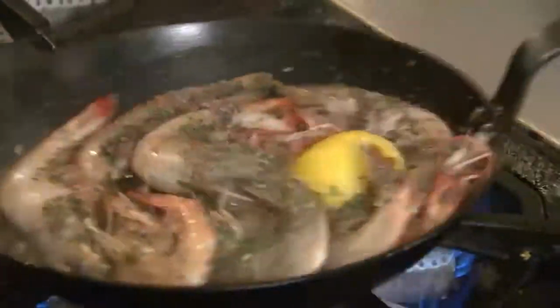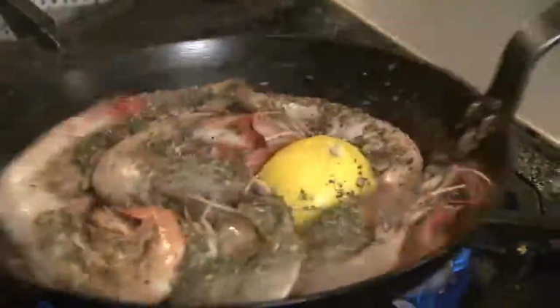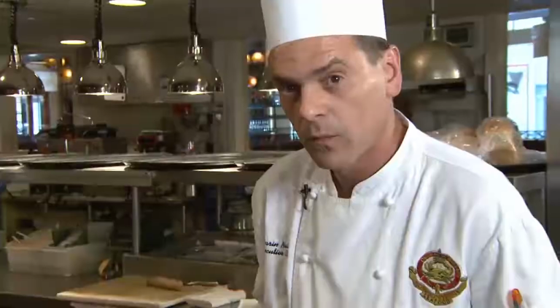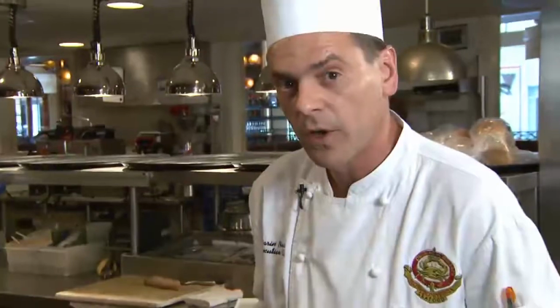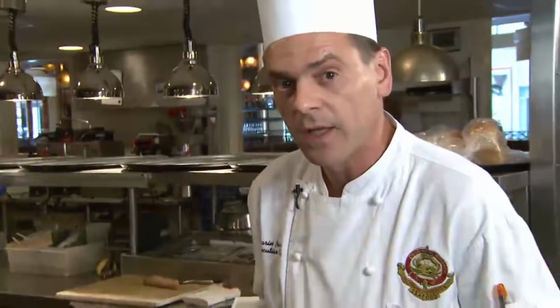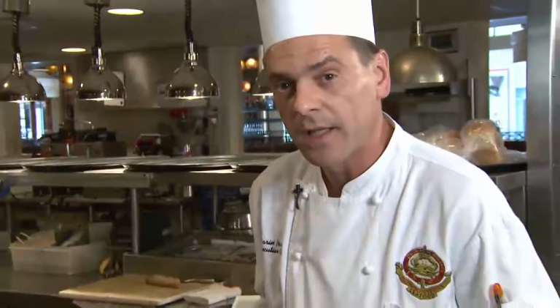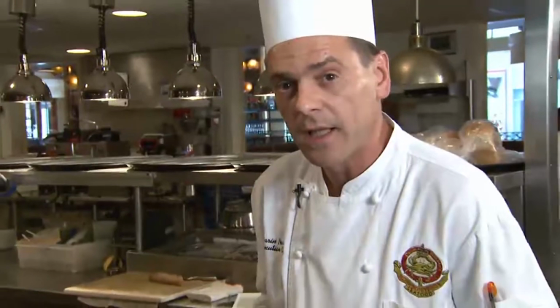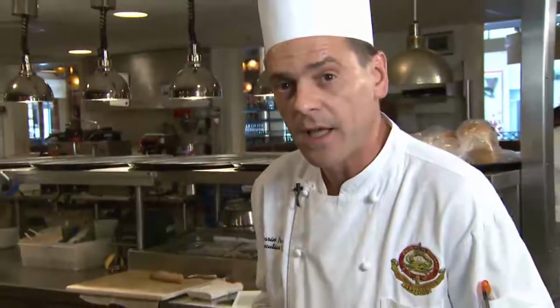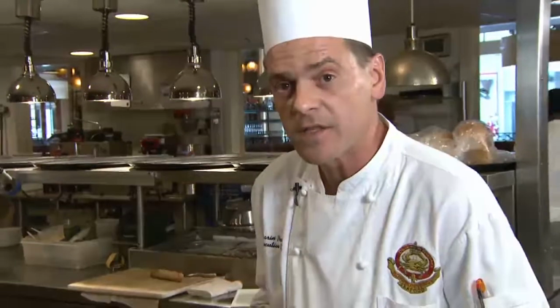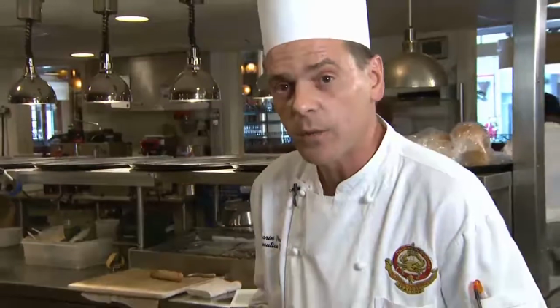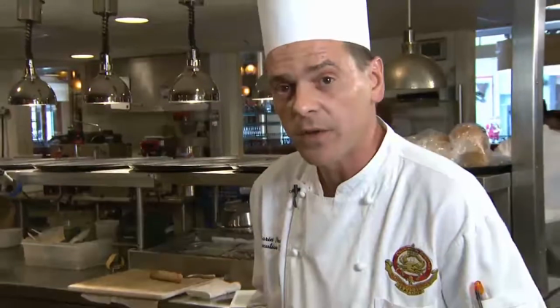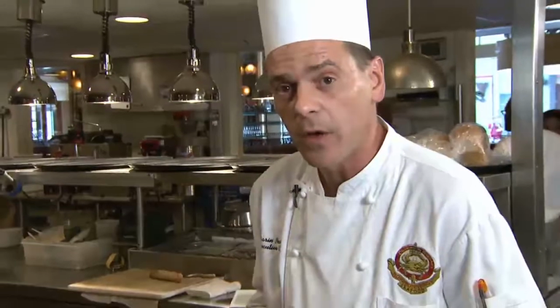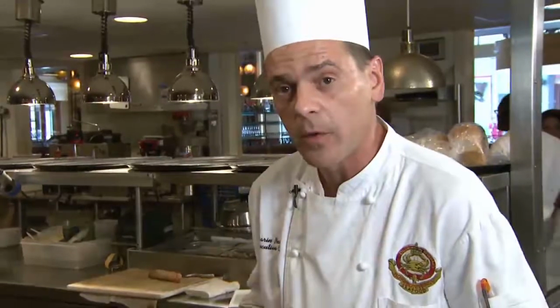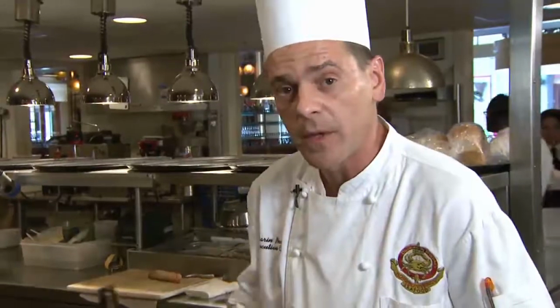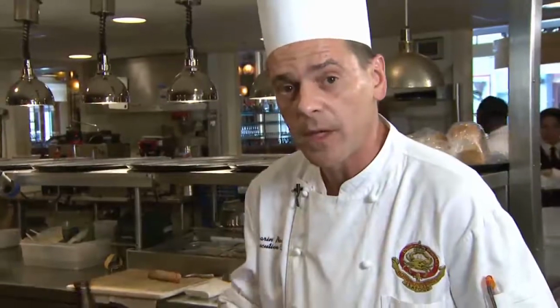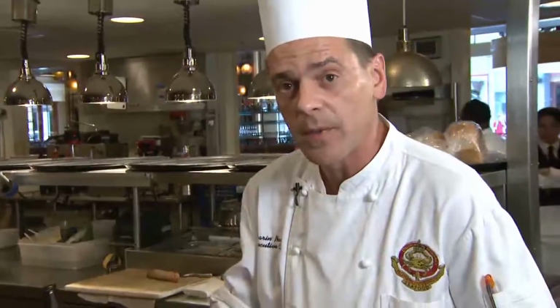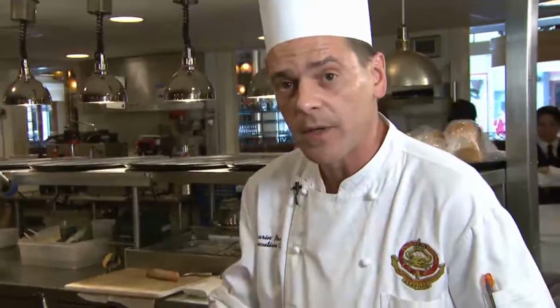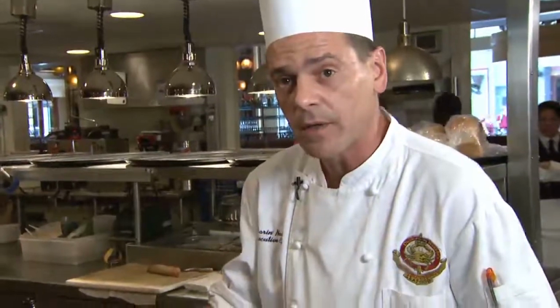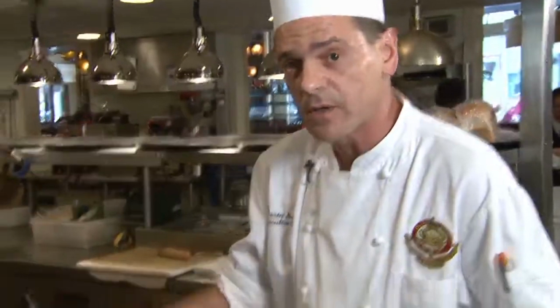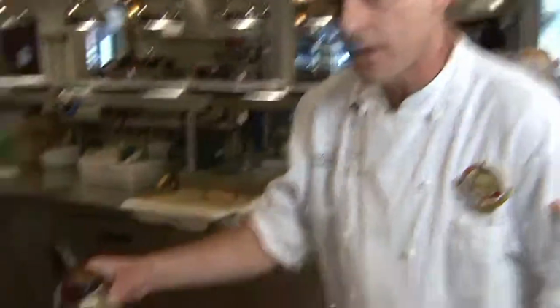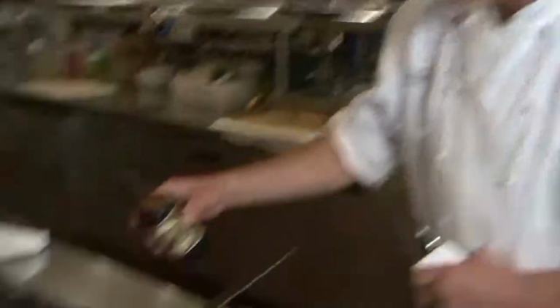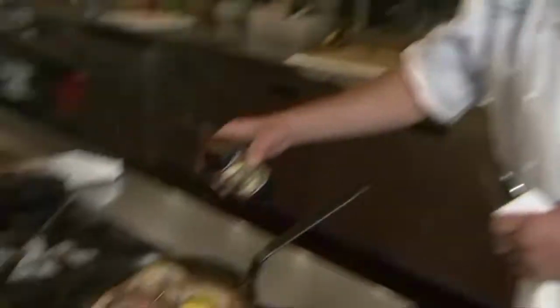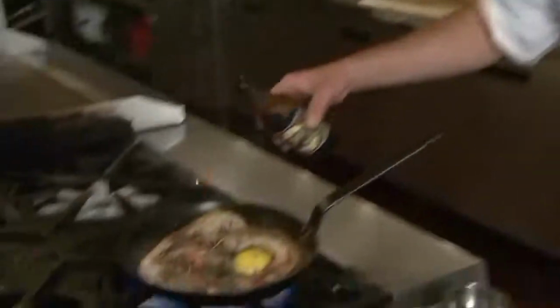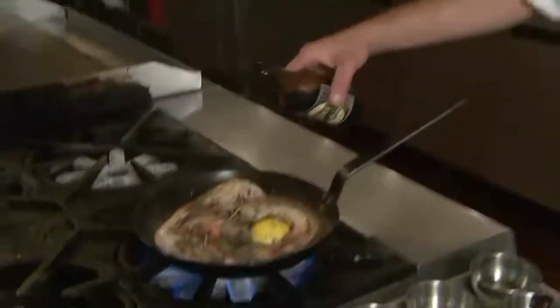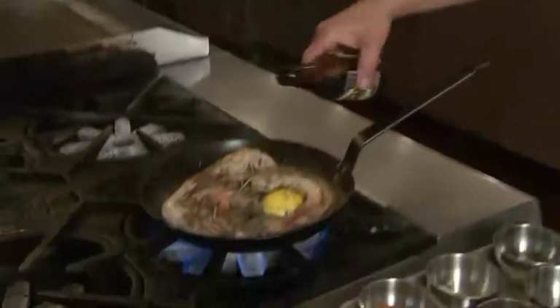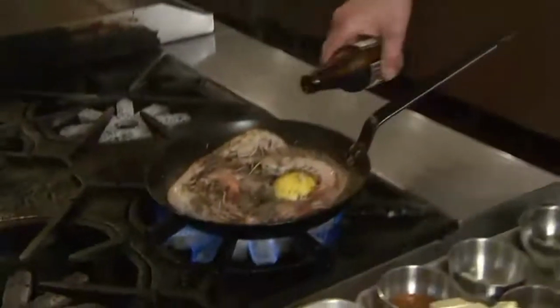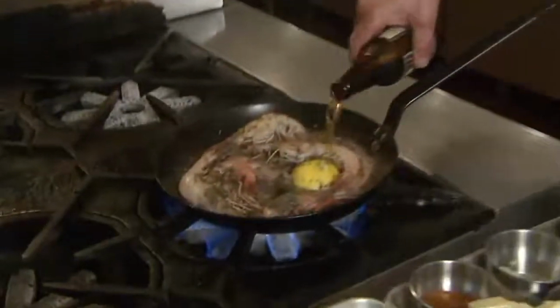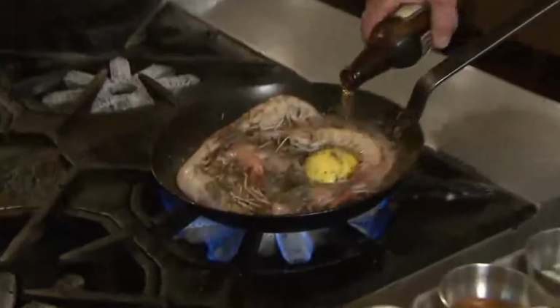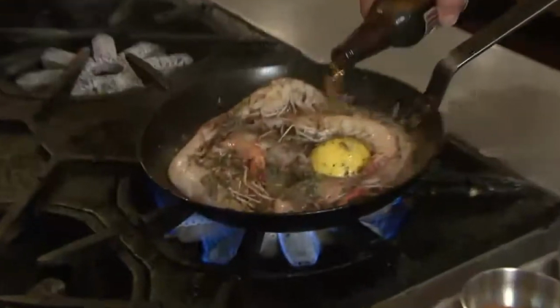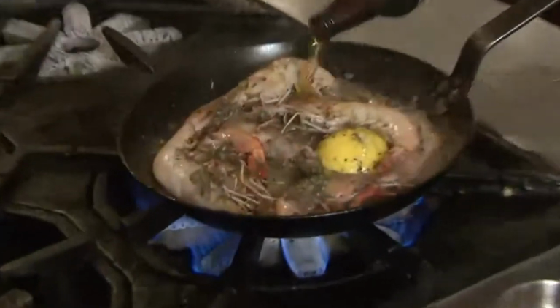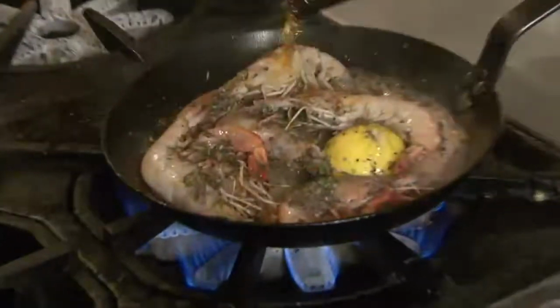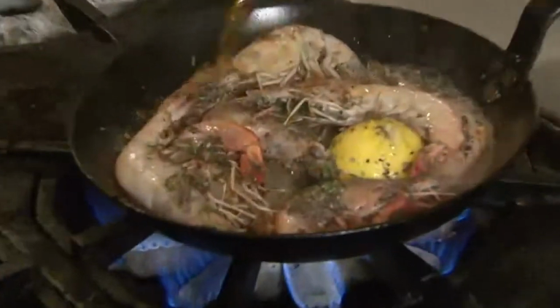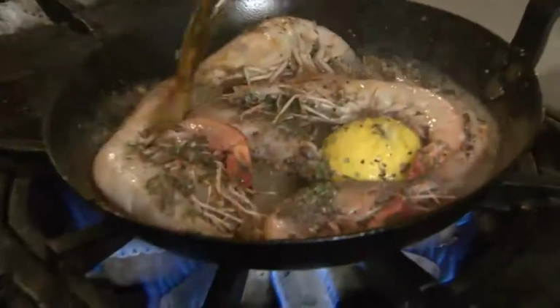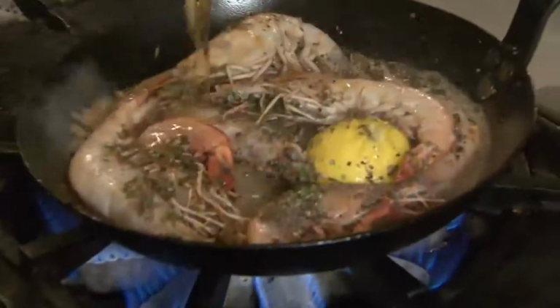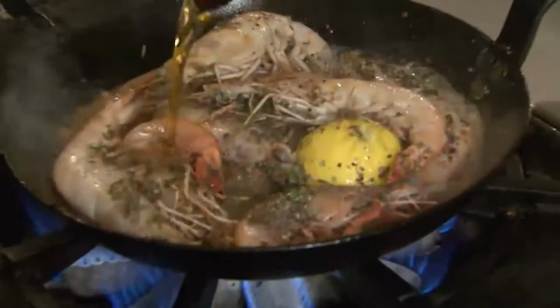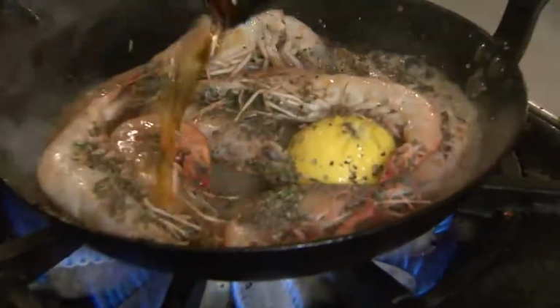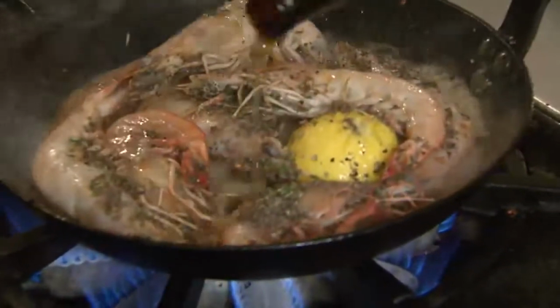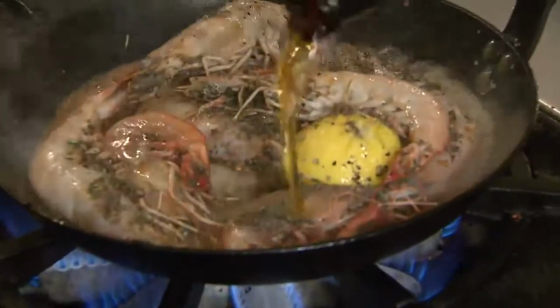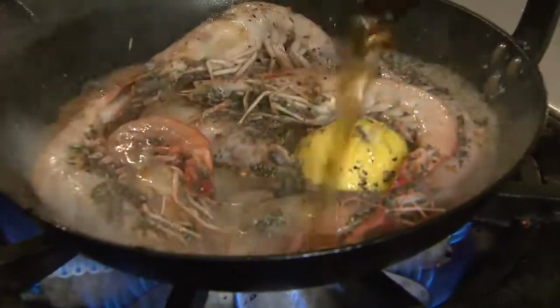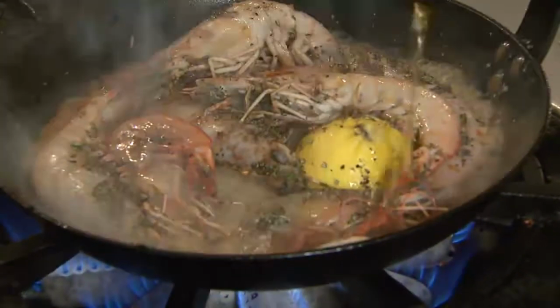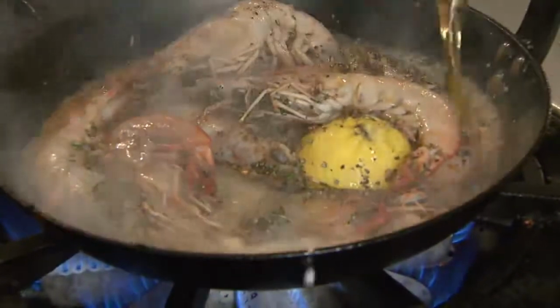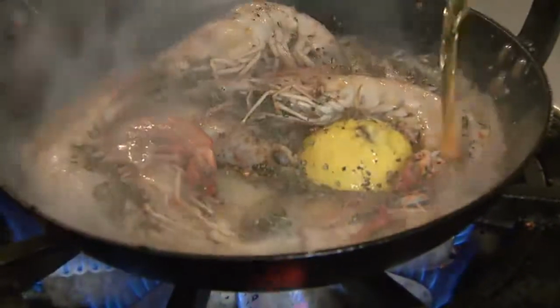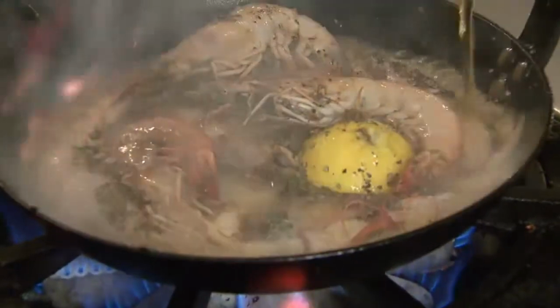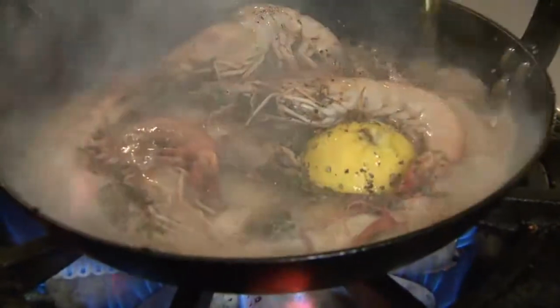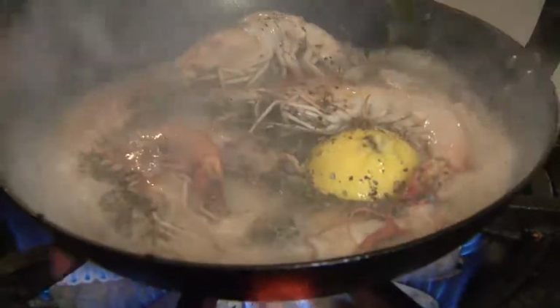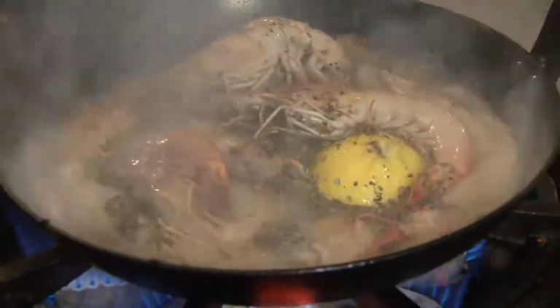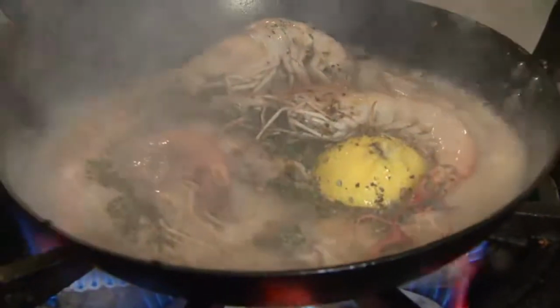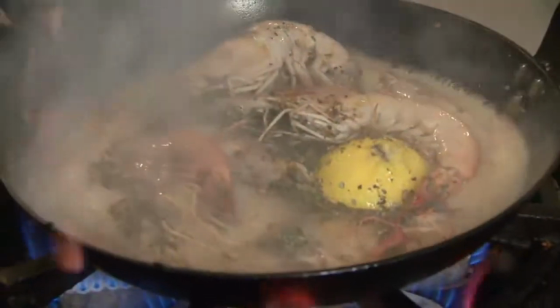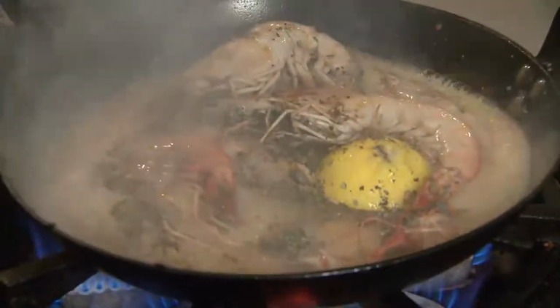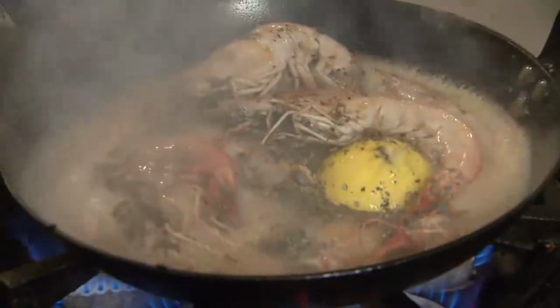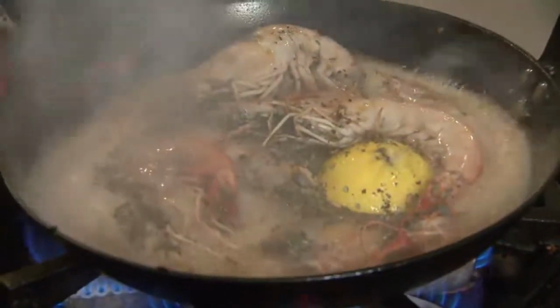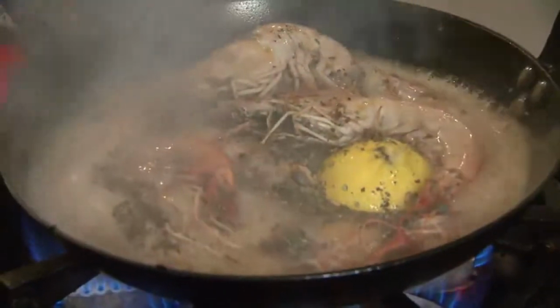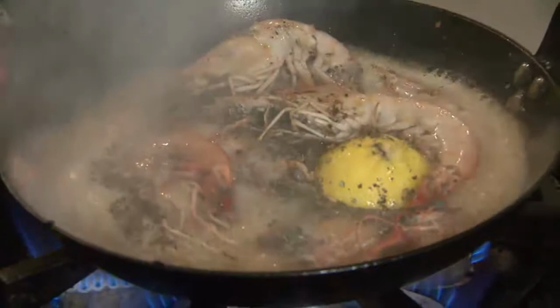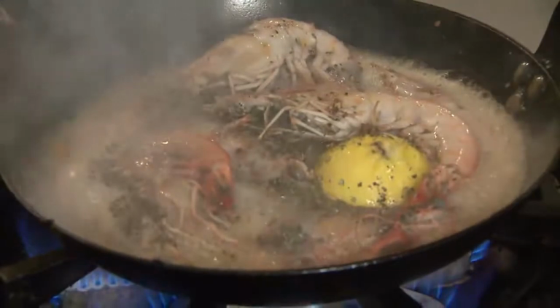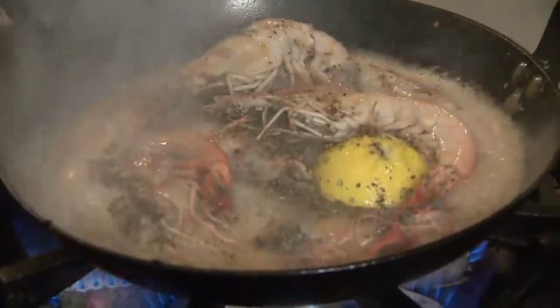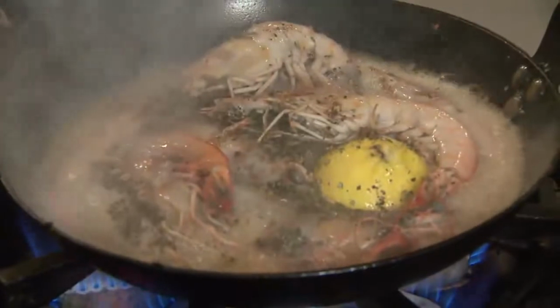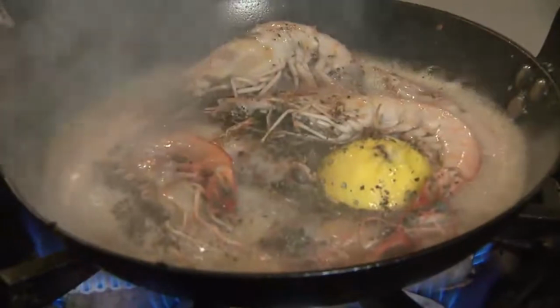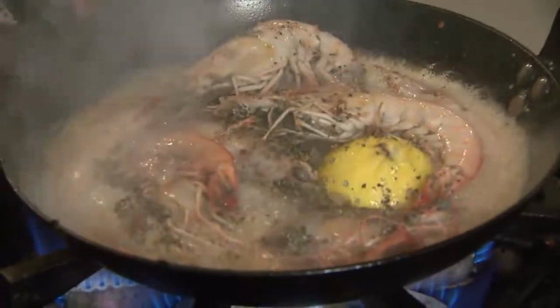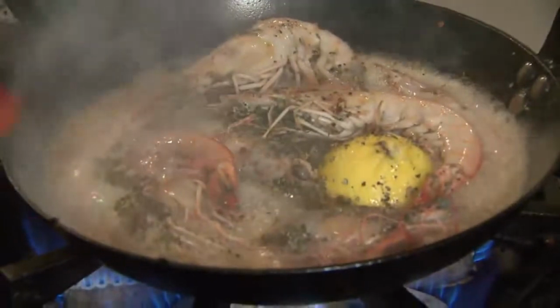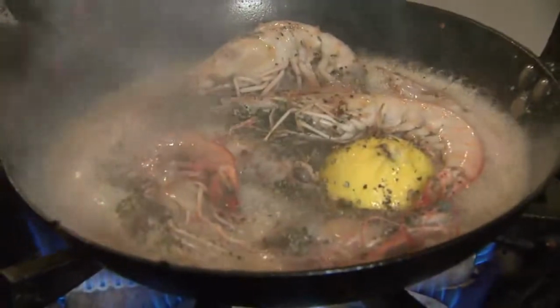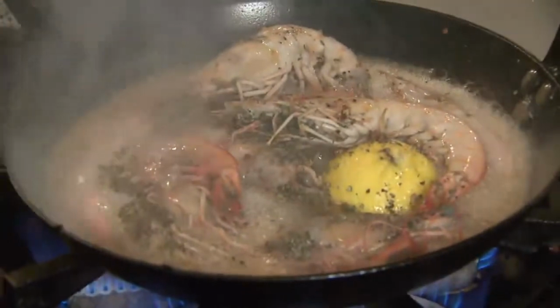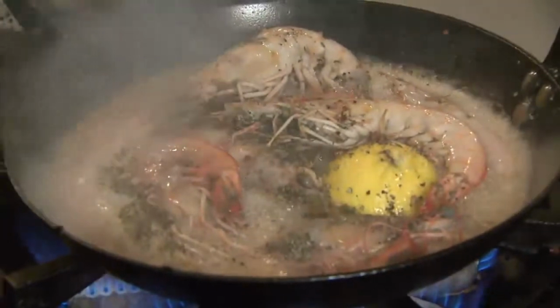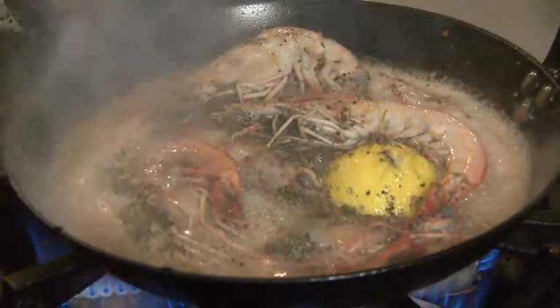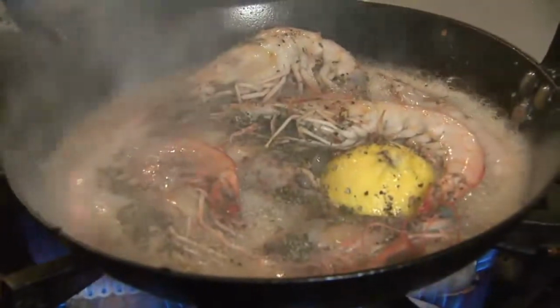We're going to deglaze it with our Abita beer — it's an Abita Amber. You smell that.